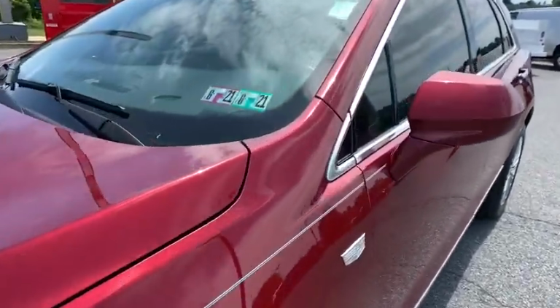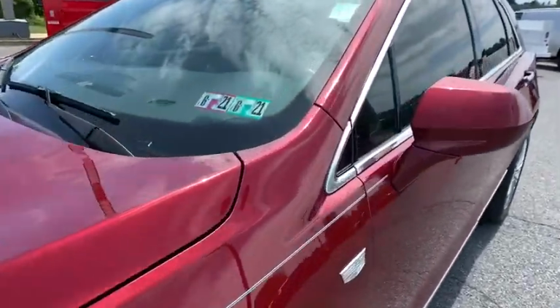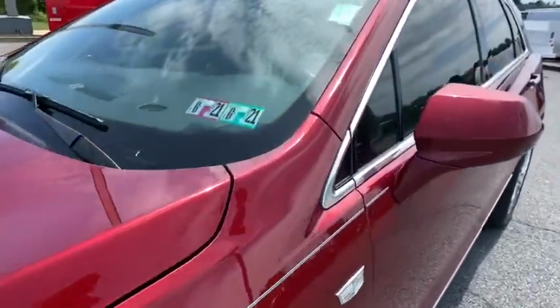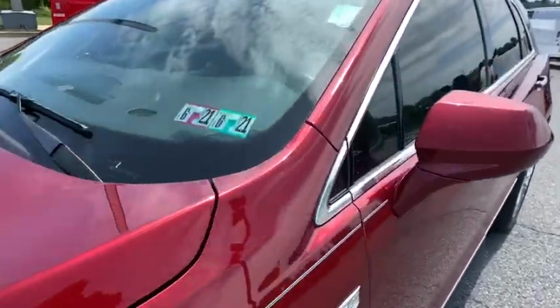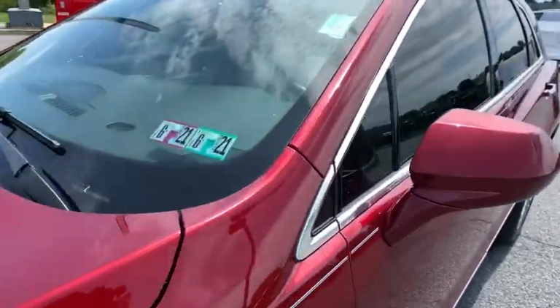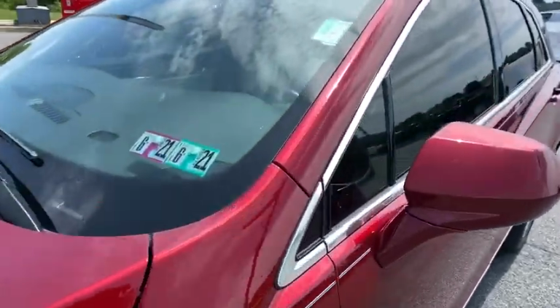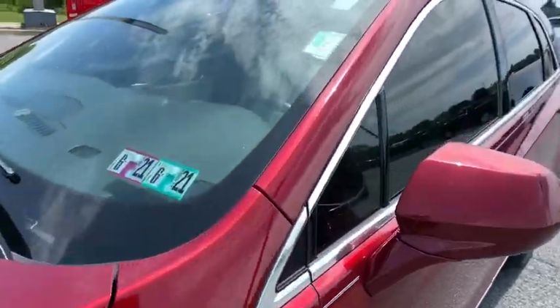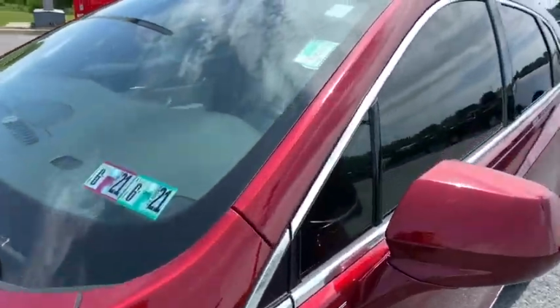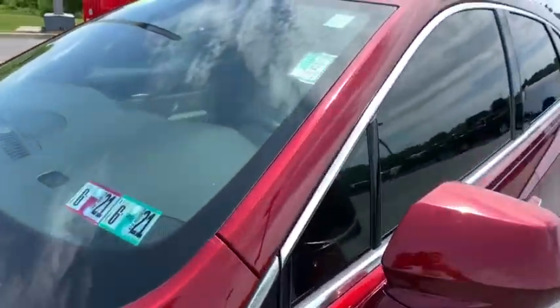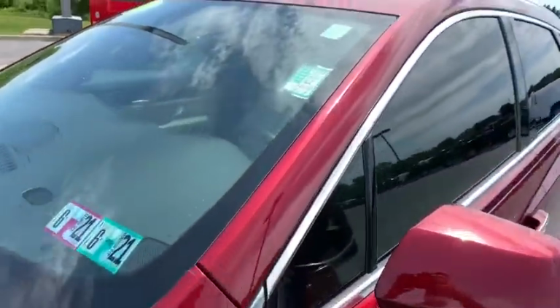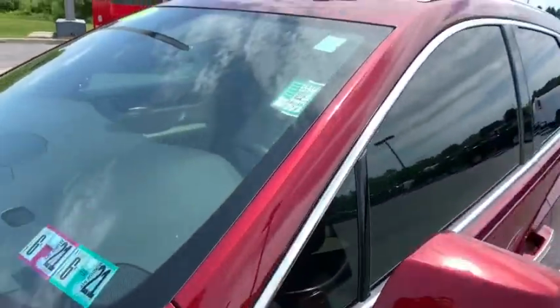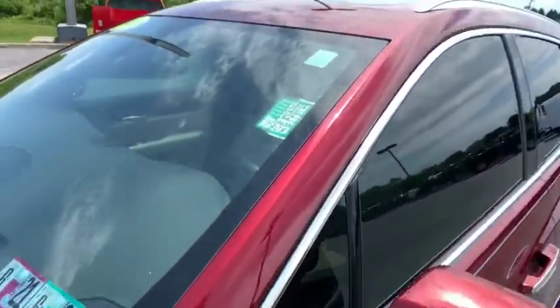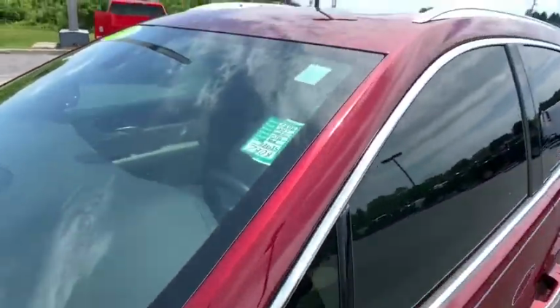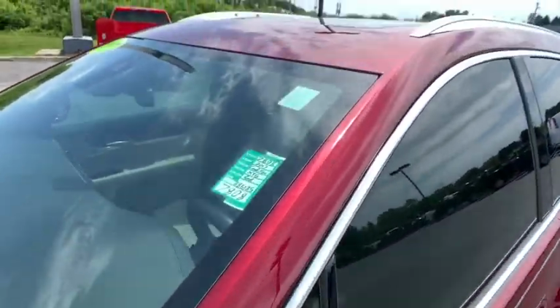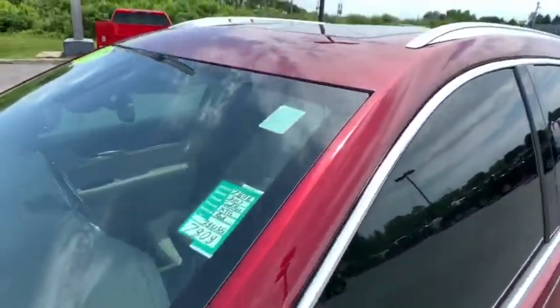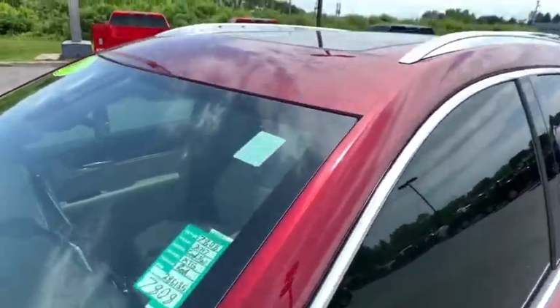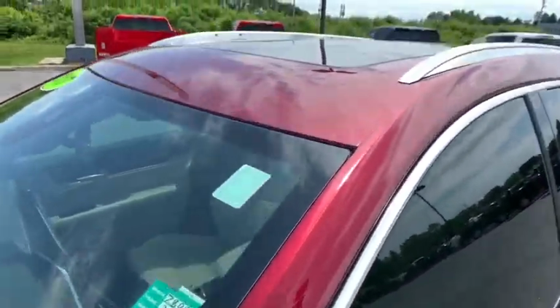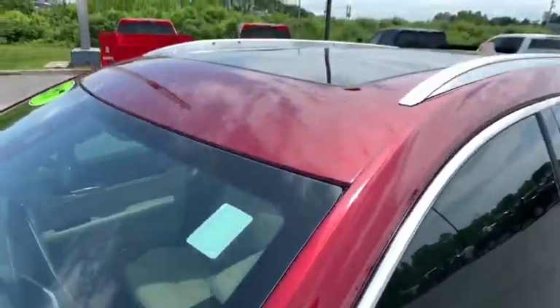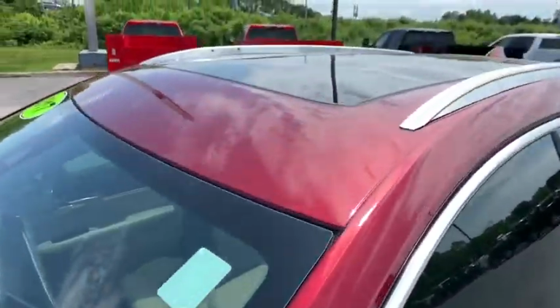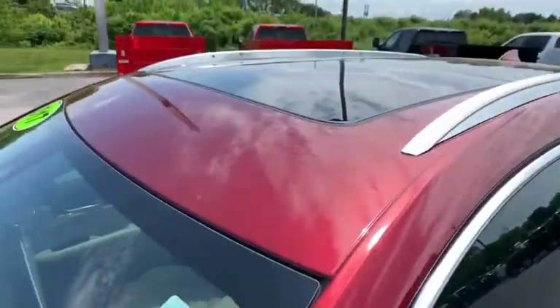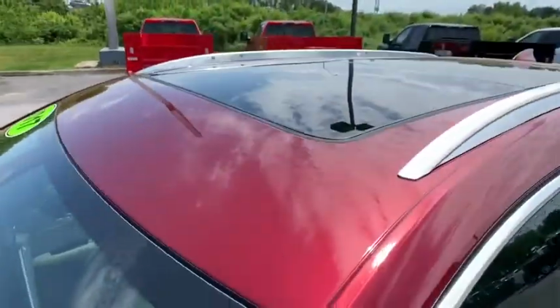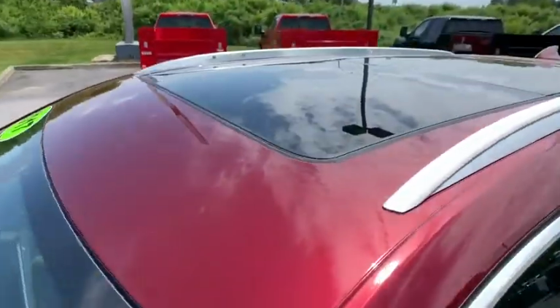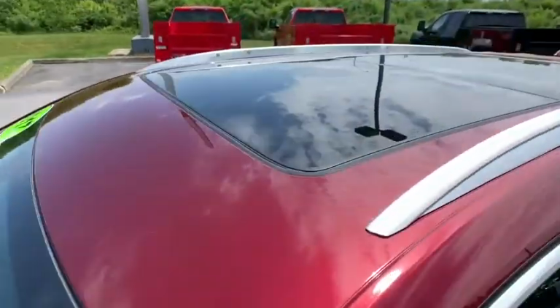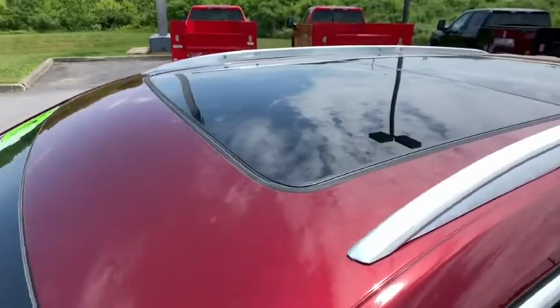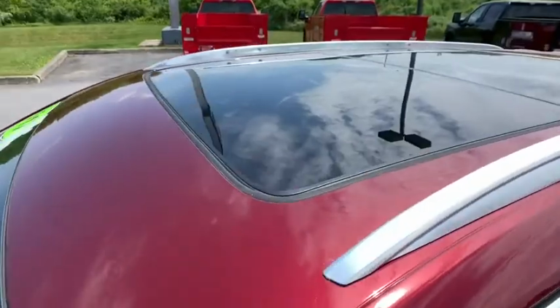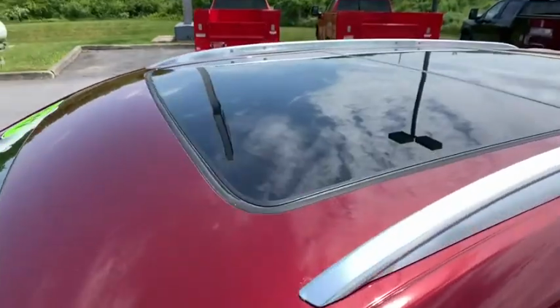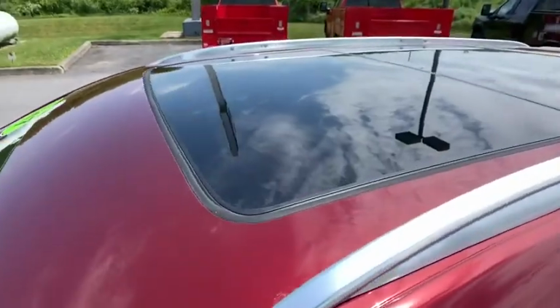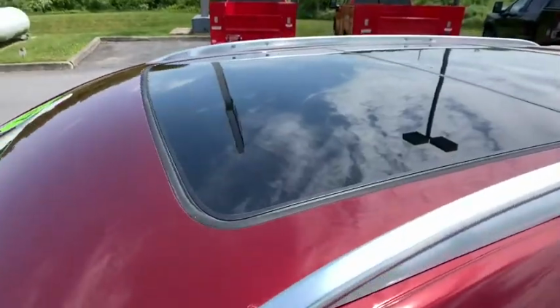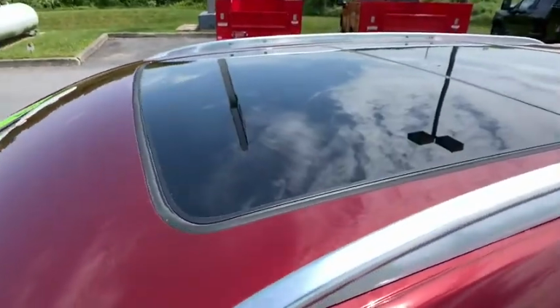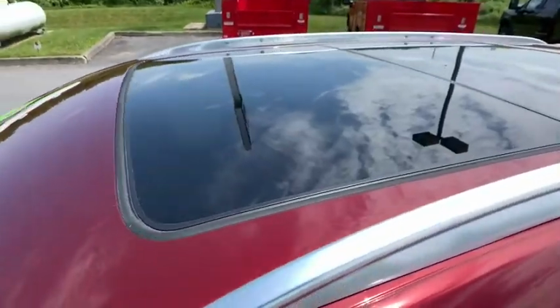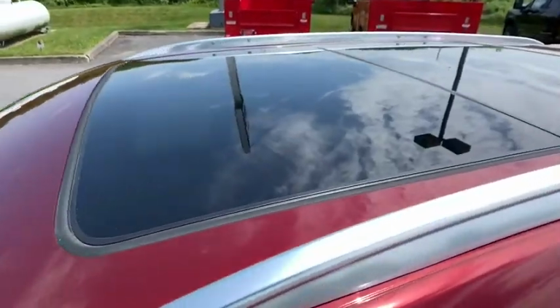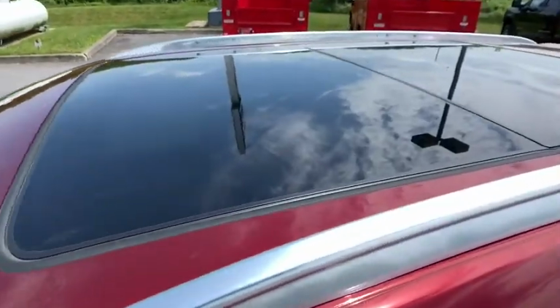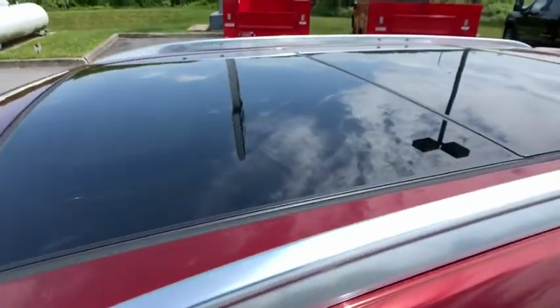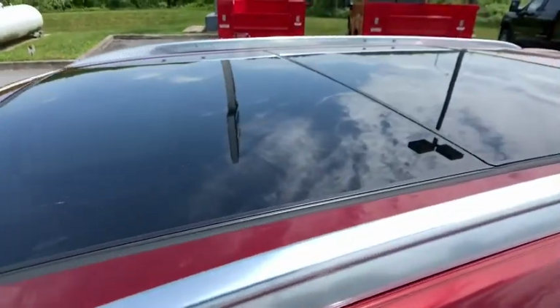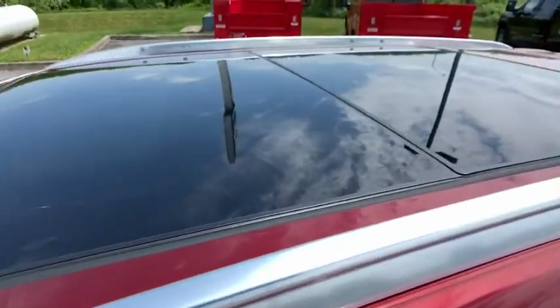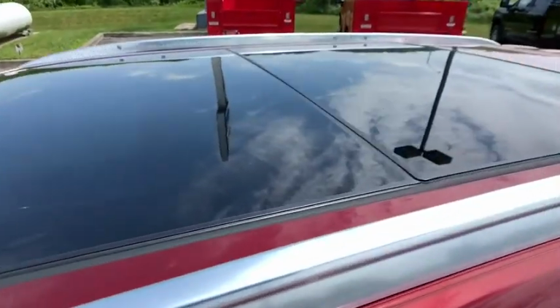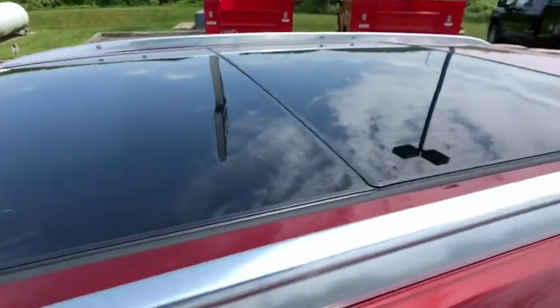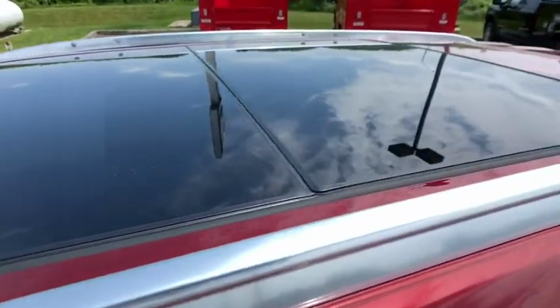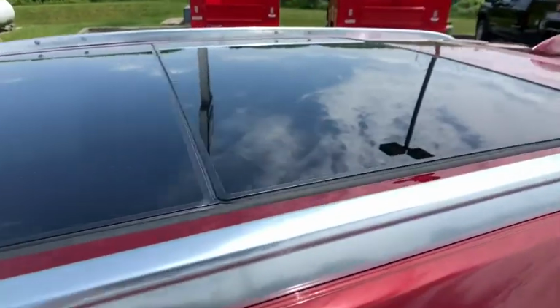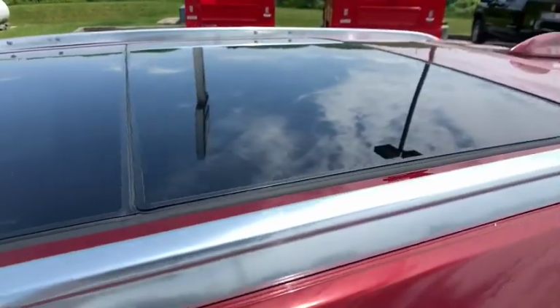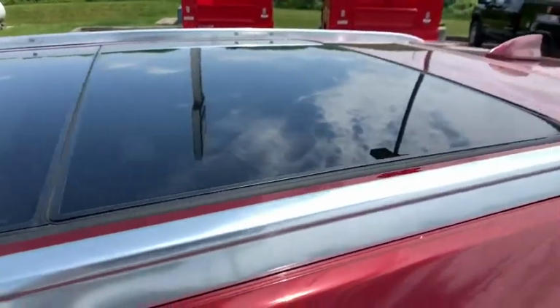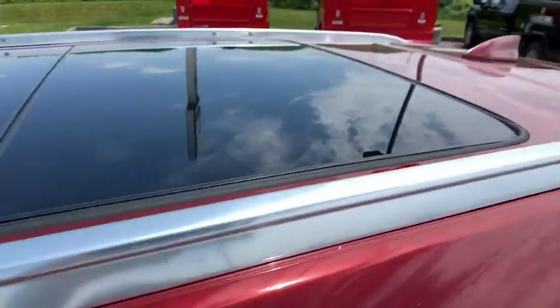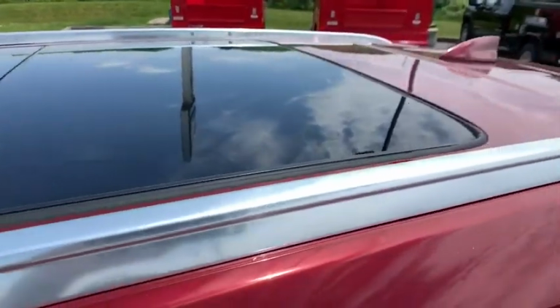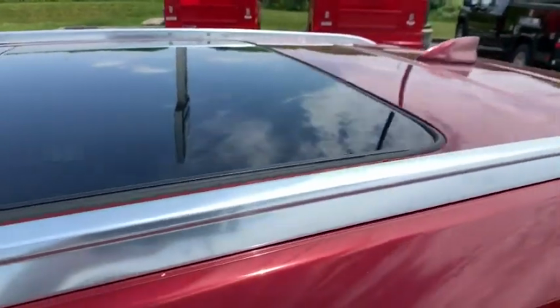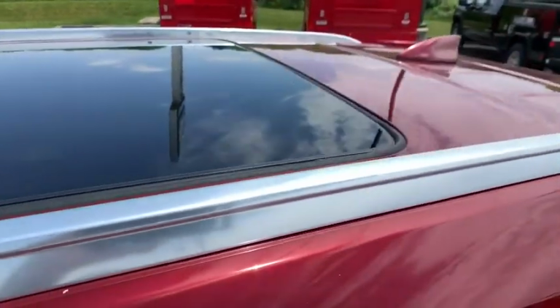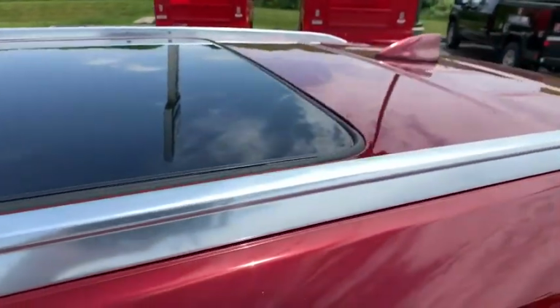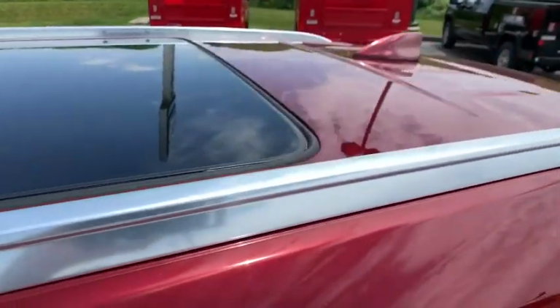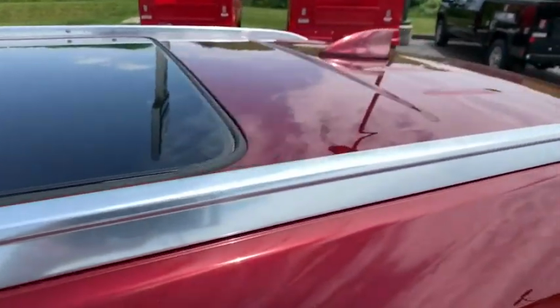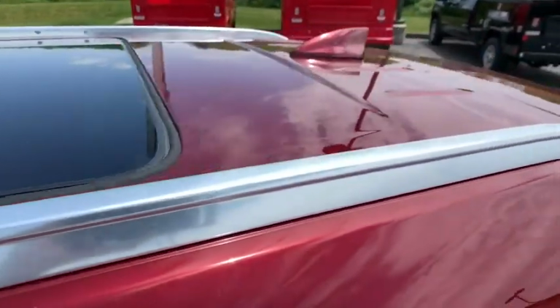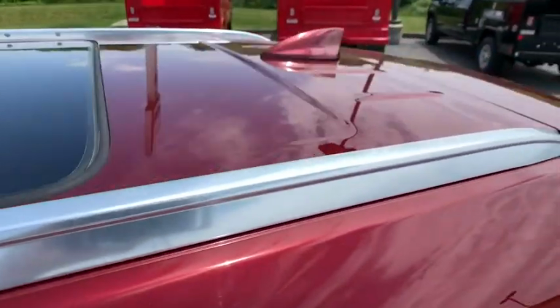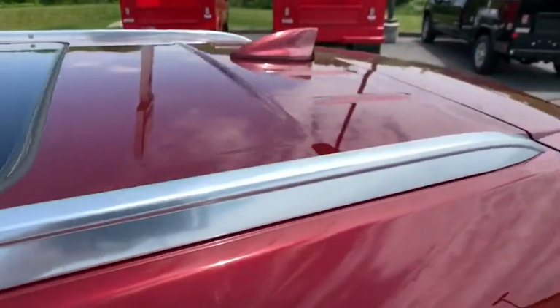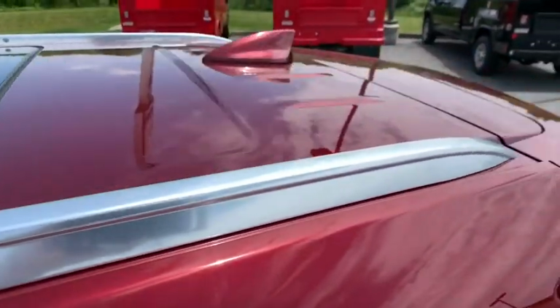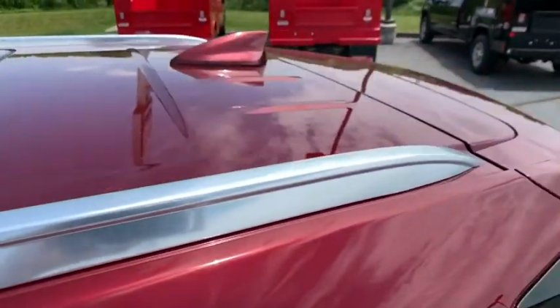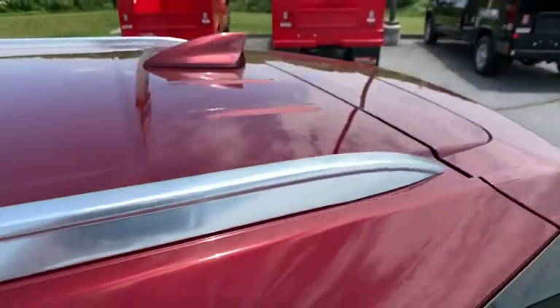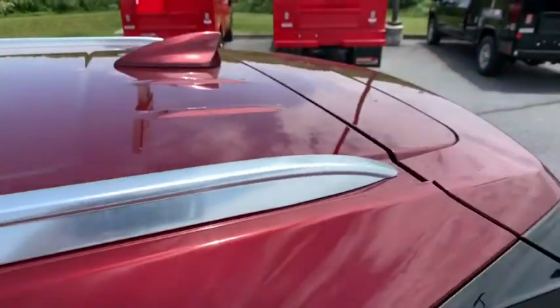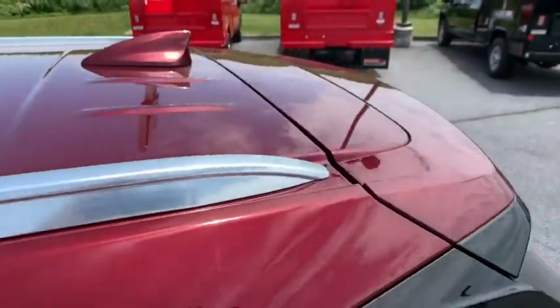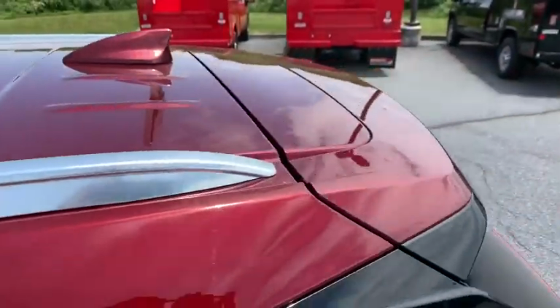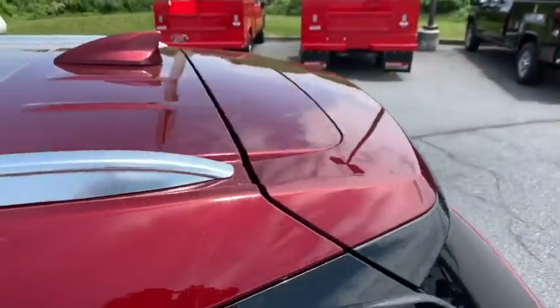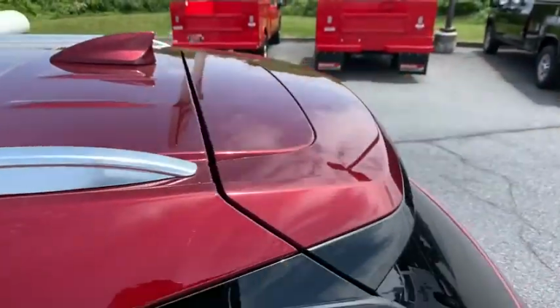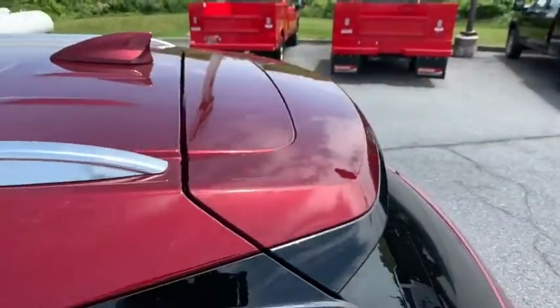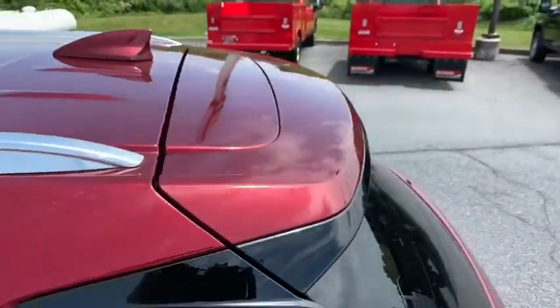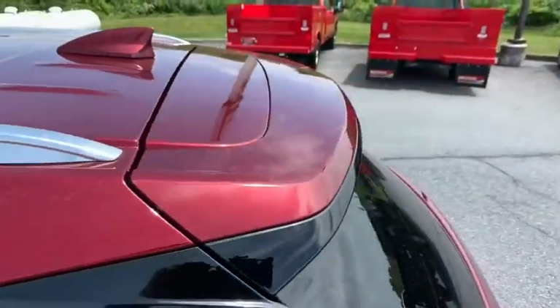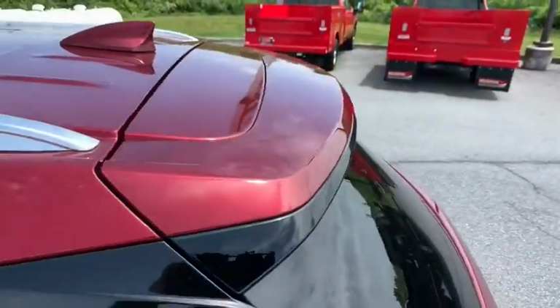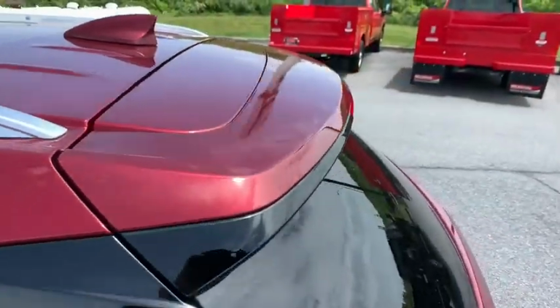power windows, rear window defroster. Drive away with a great deal on this vehicle. Call or stop in today.